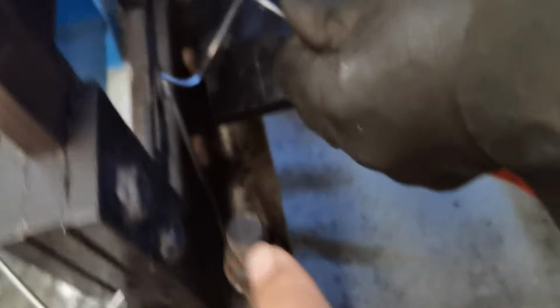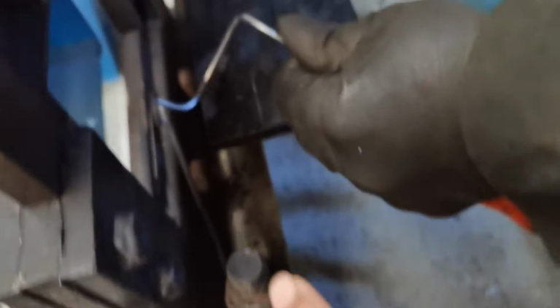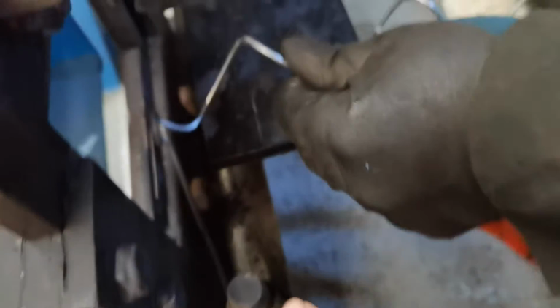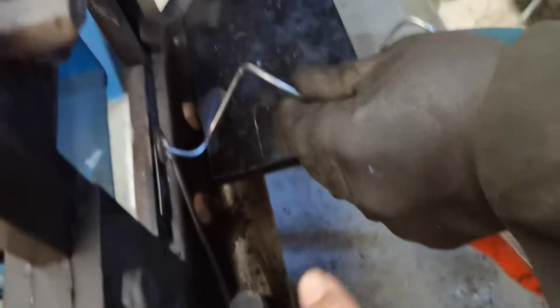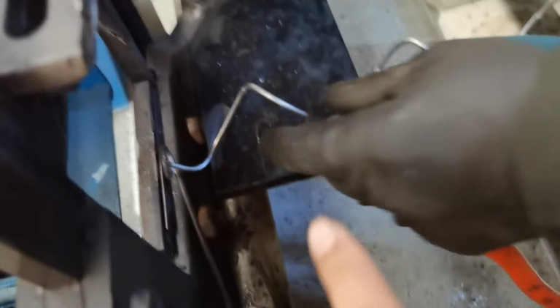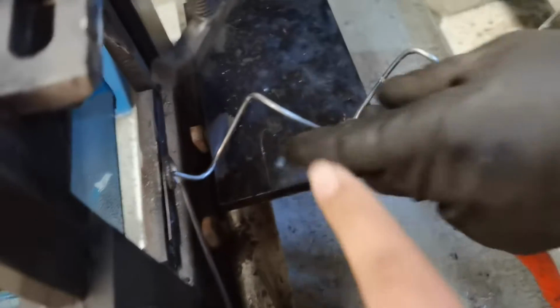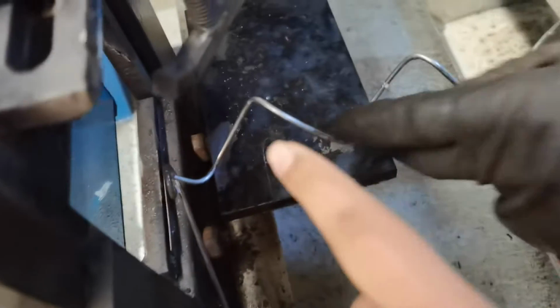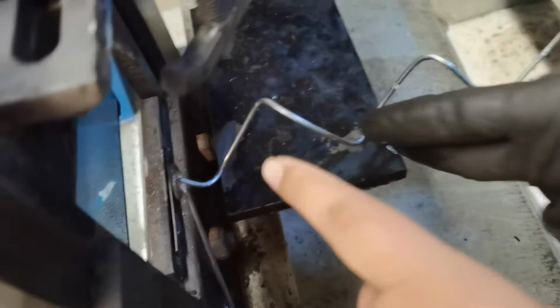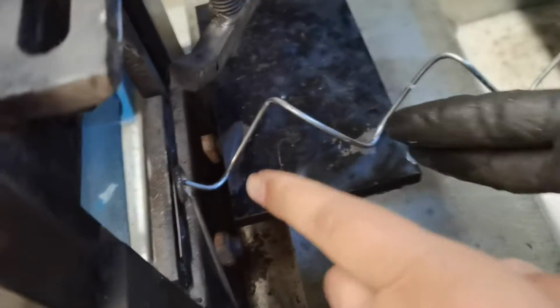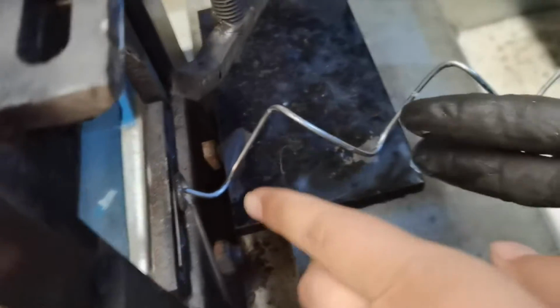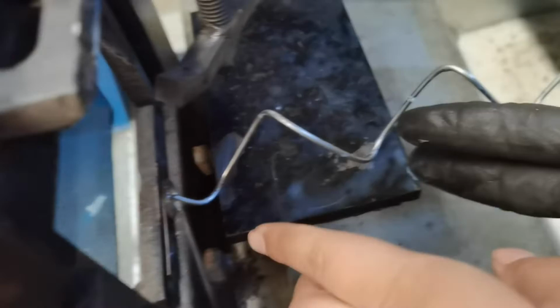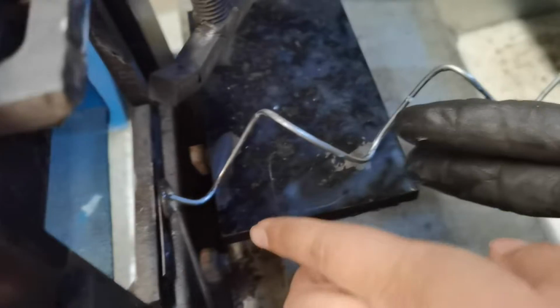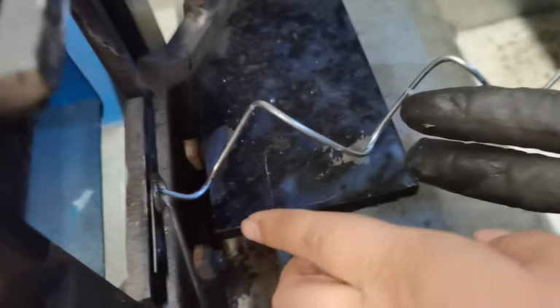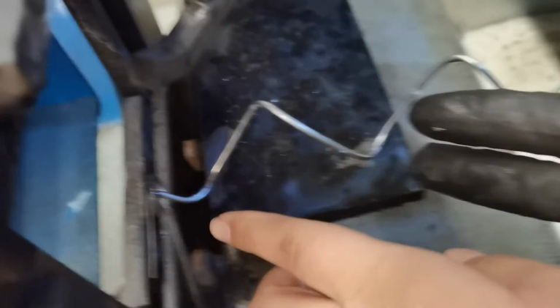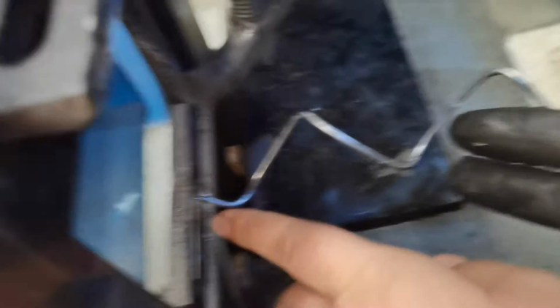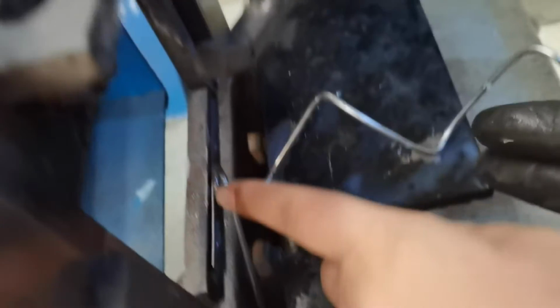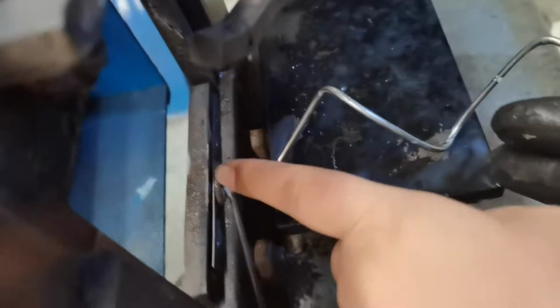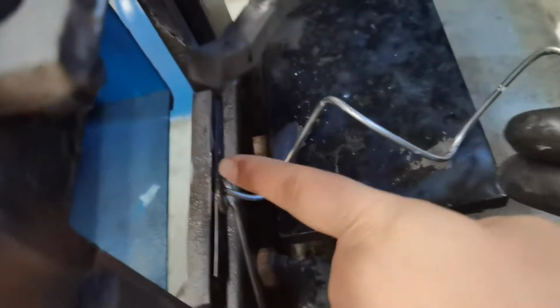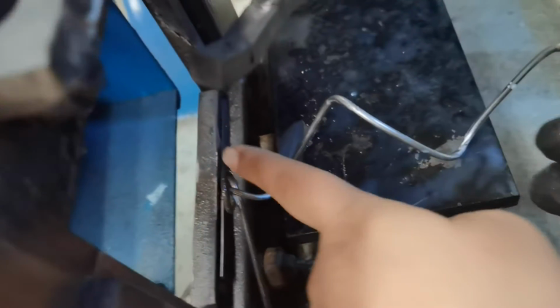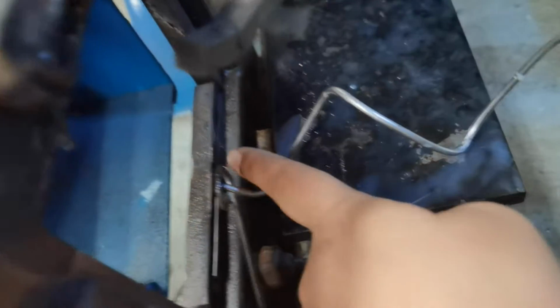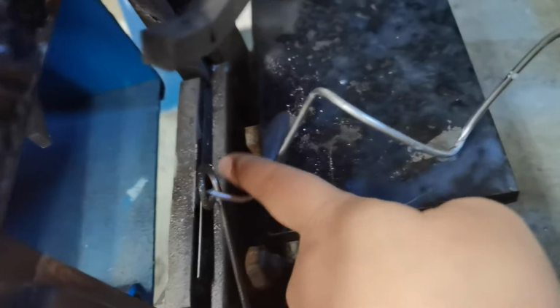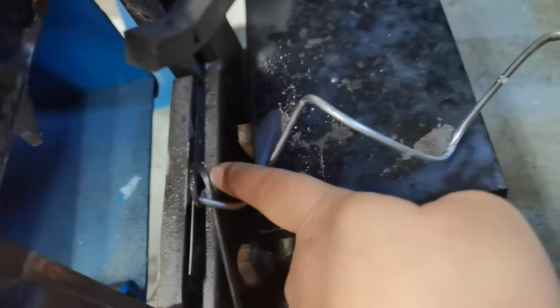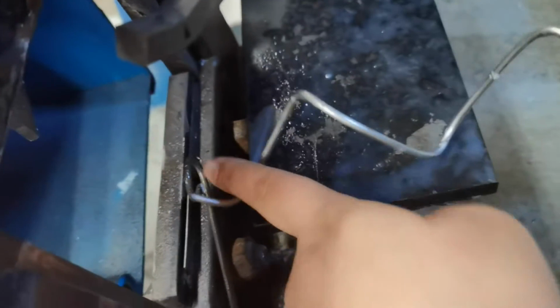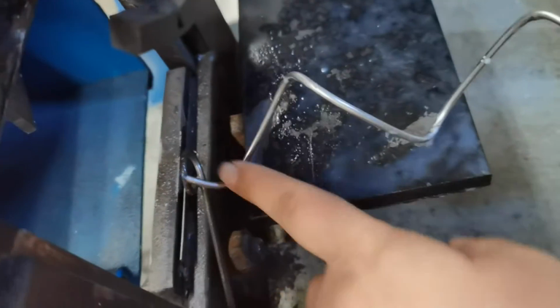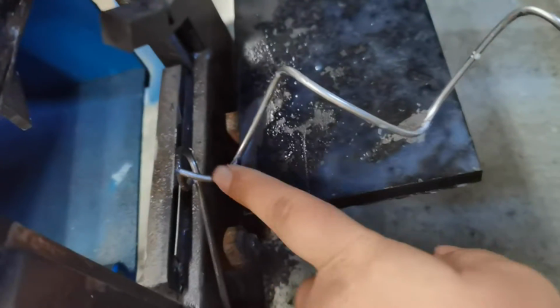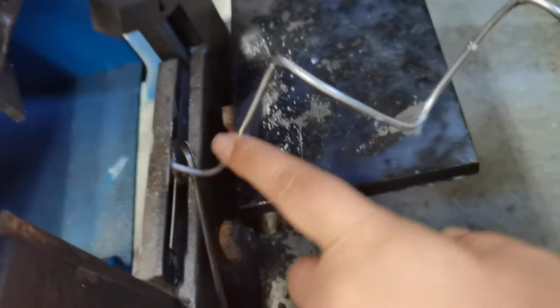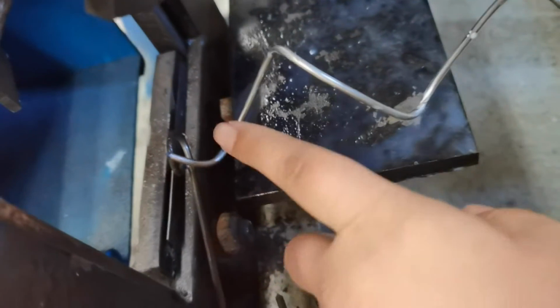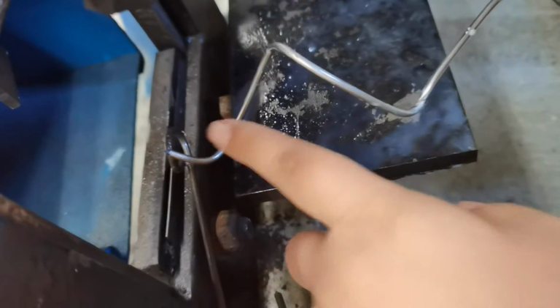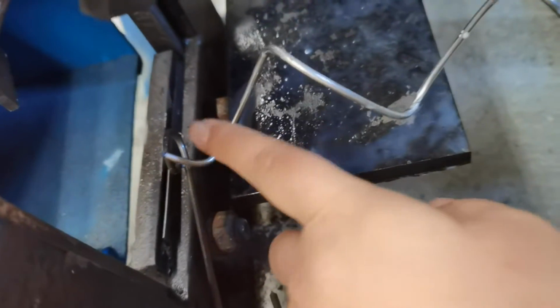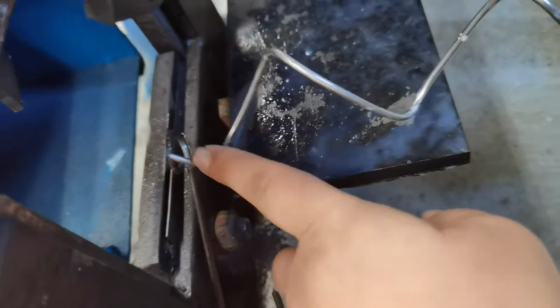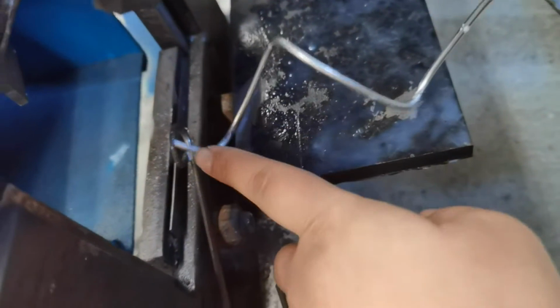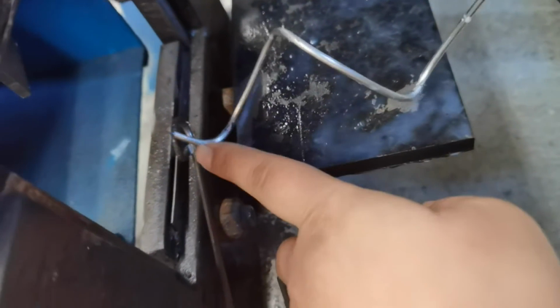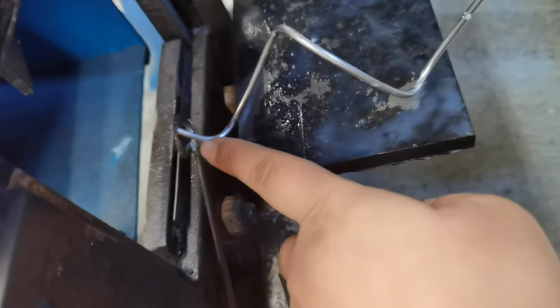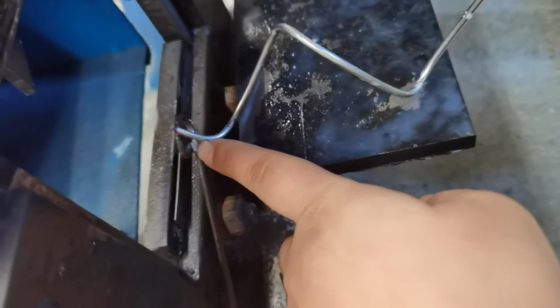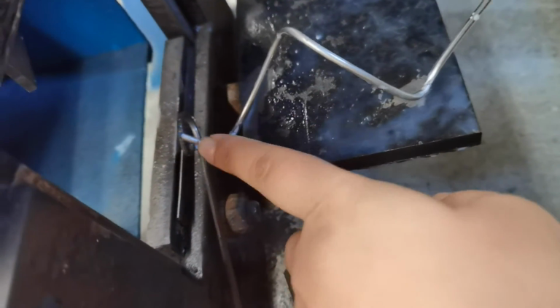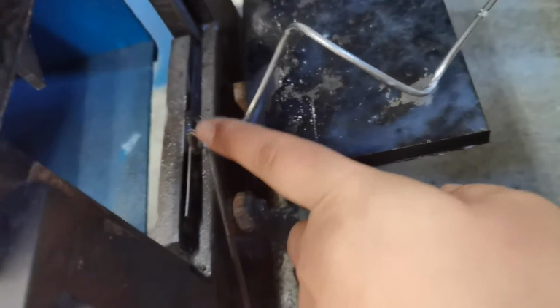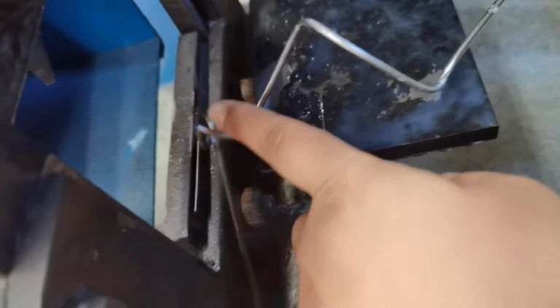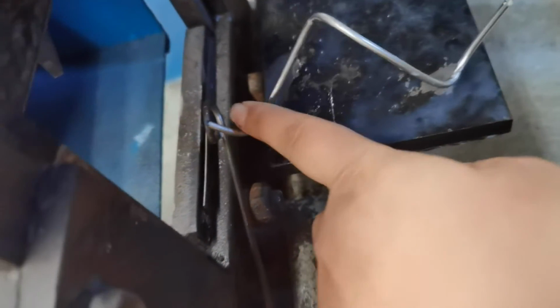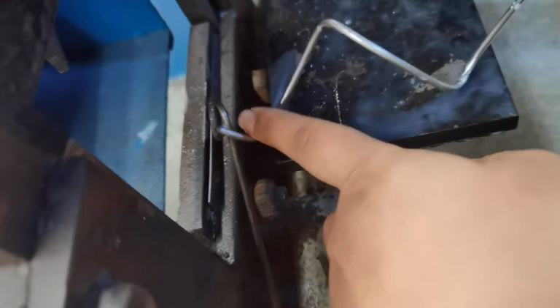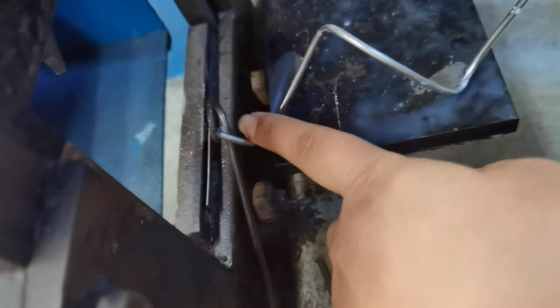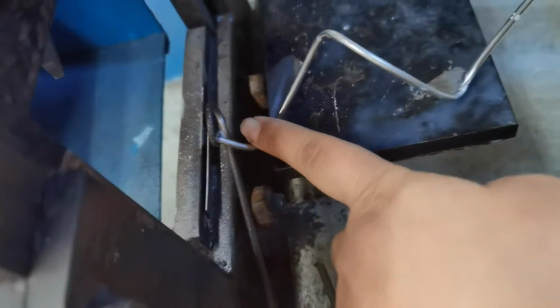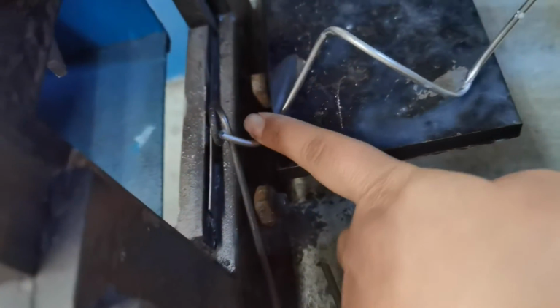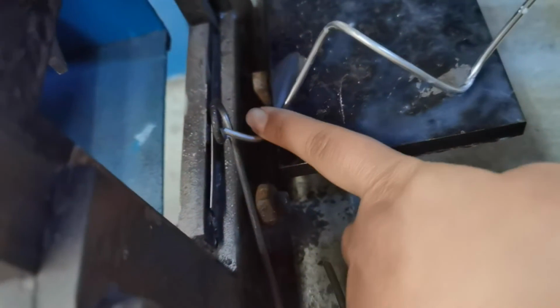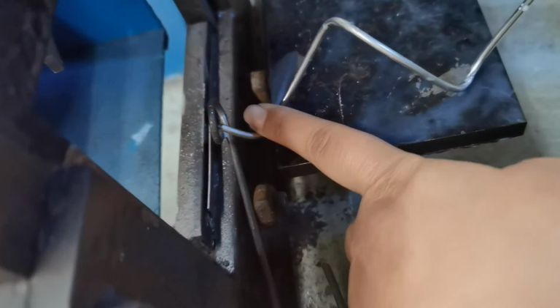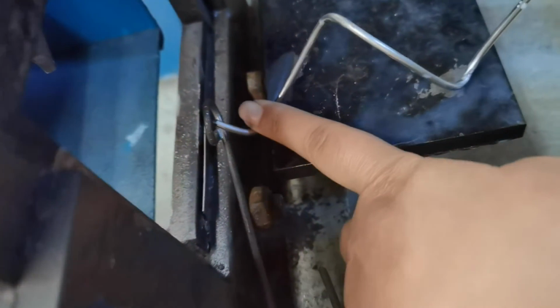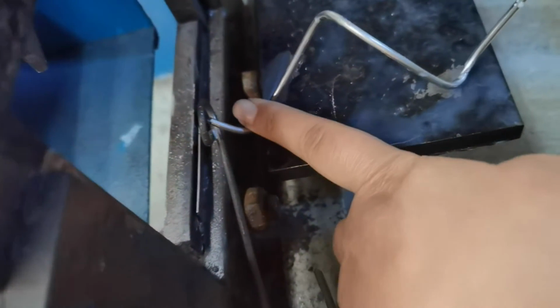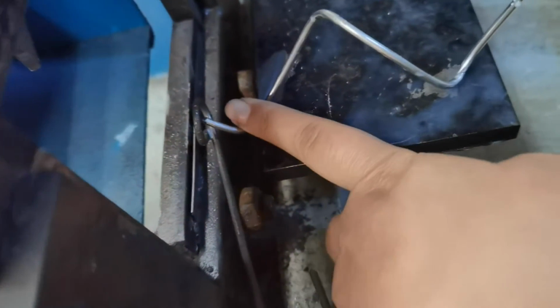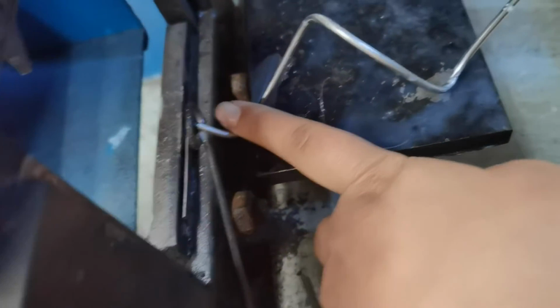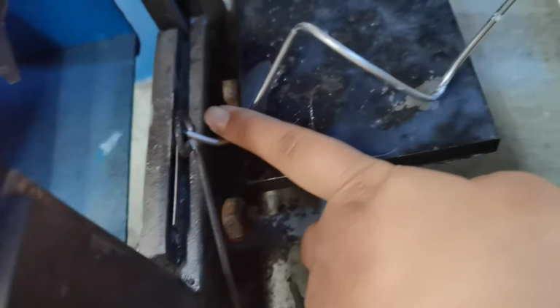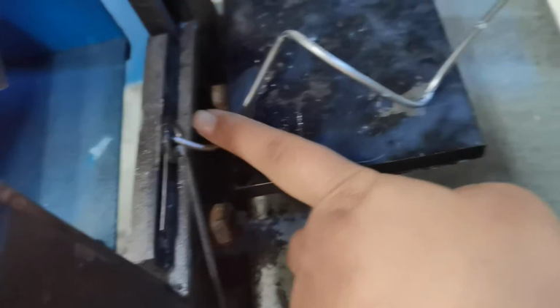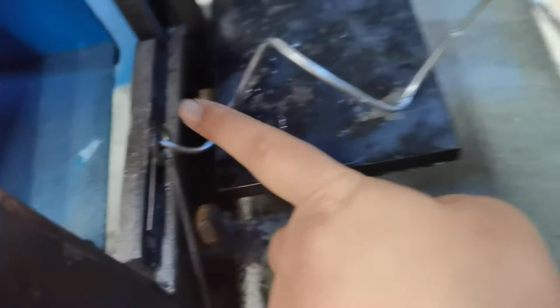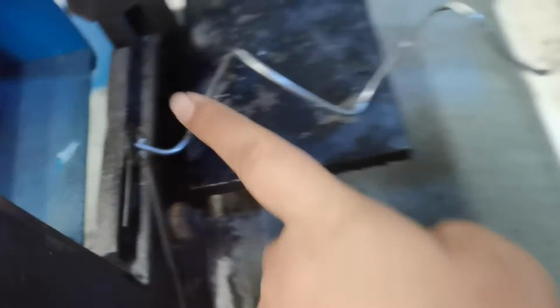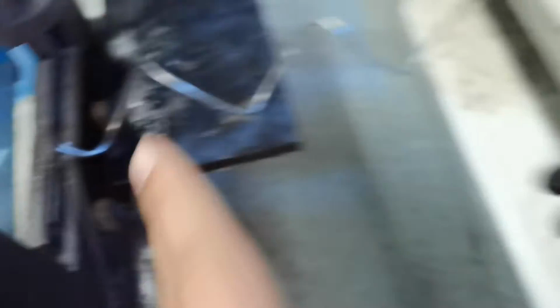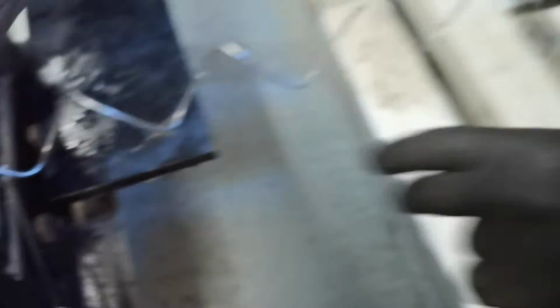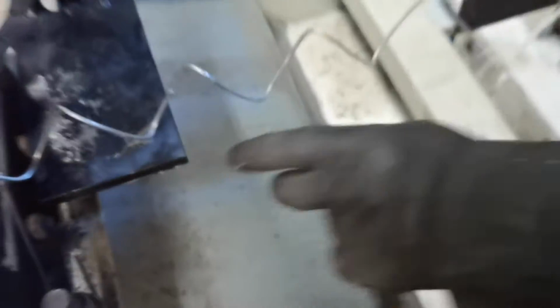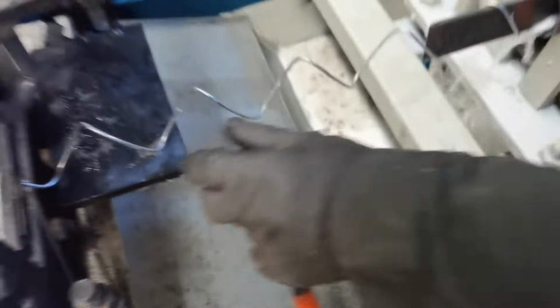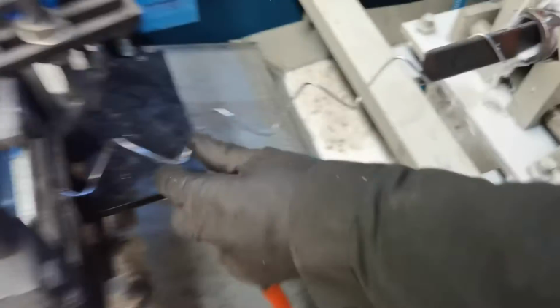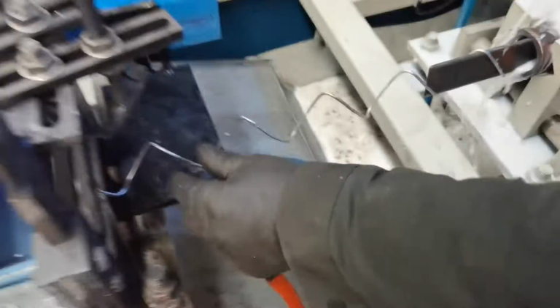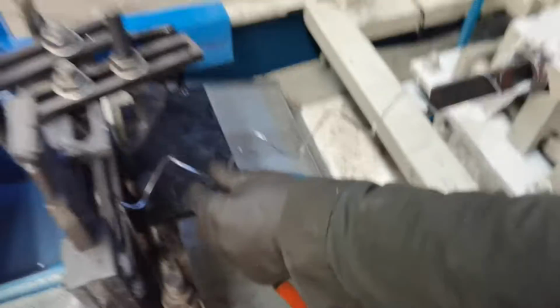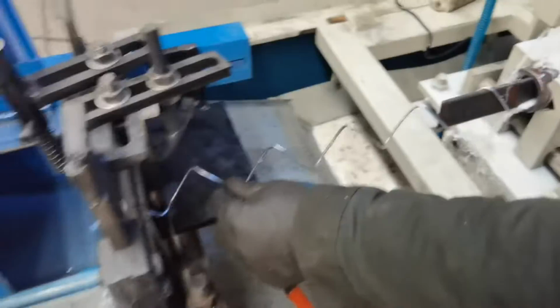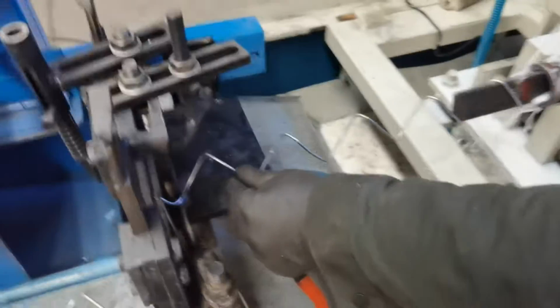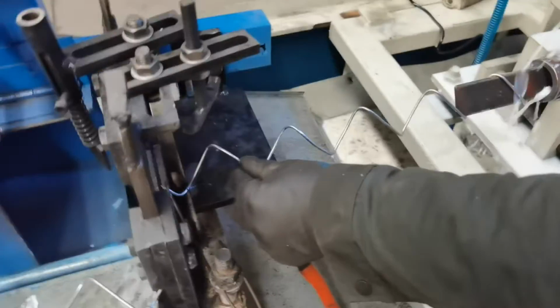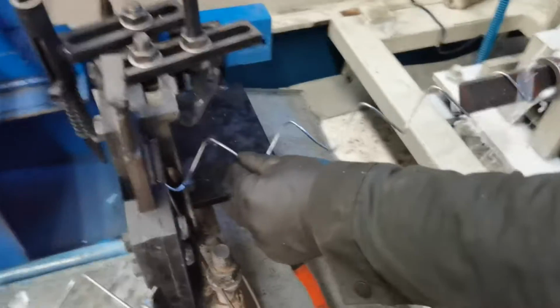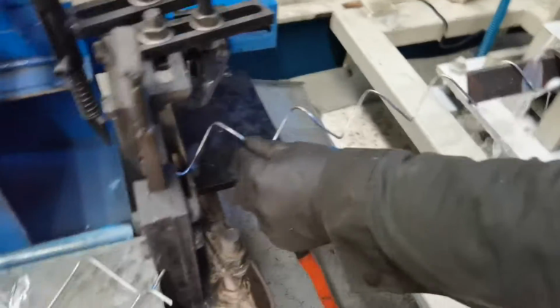The wire should be put into this hole. Here is a hole. Ok, let's continue.